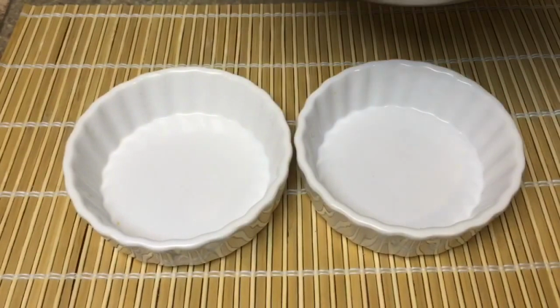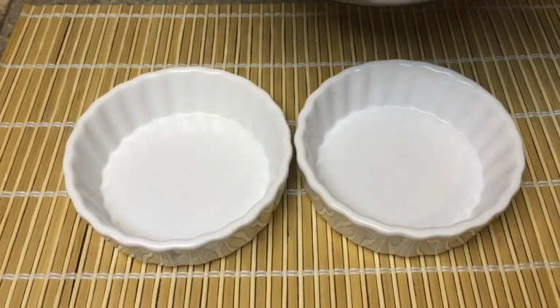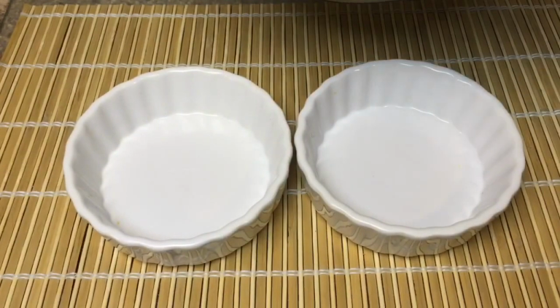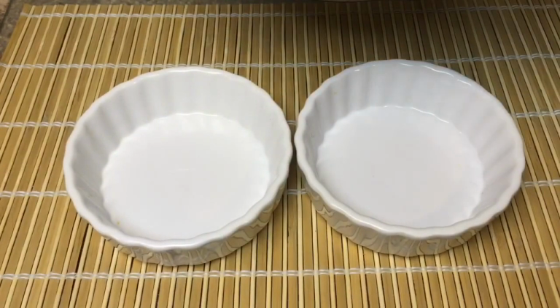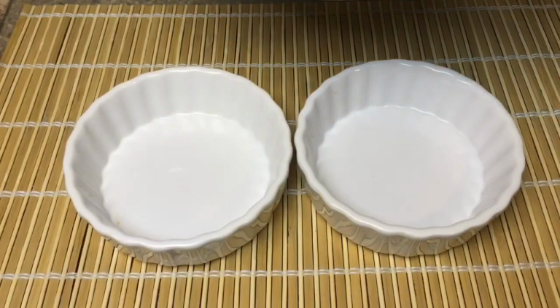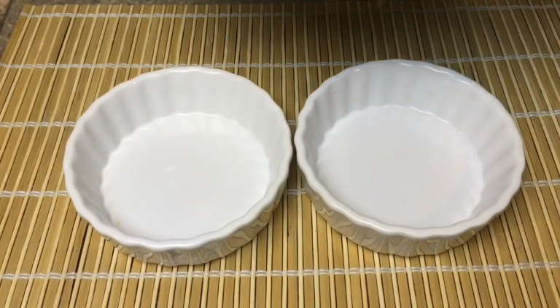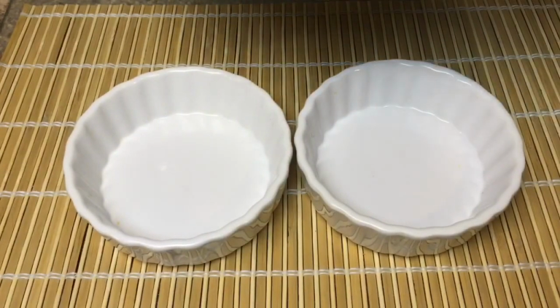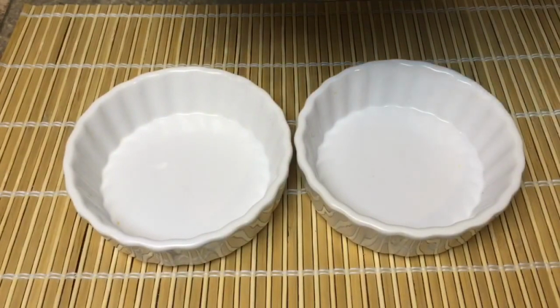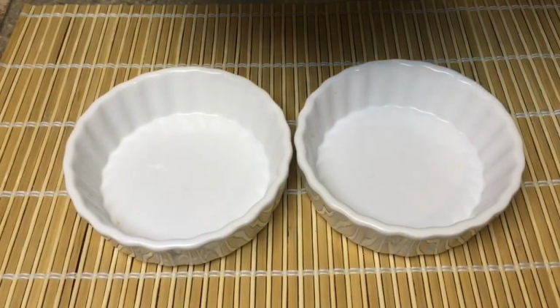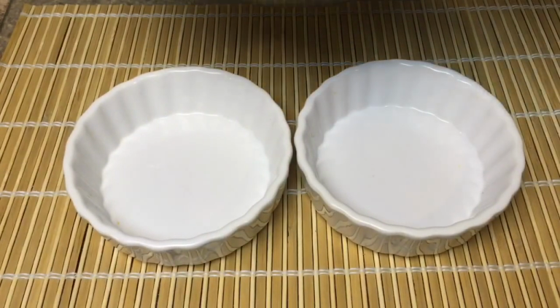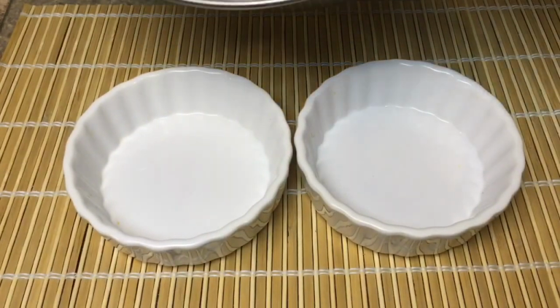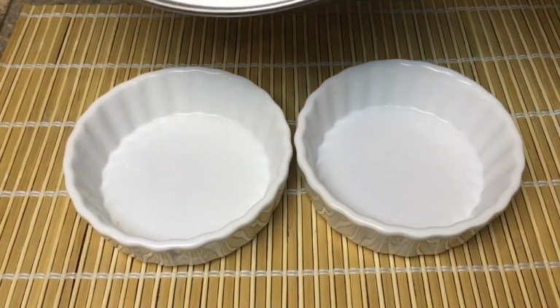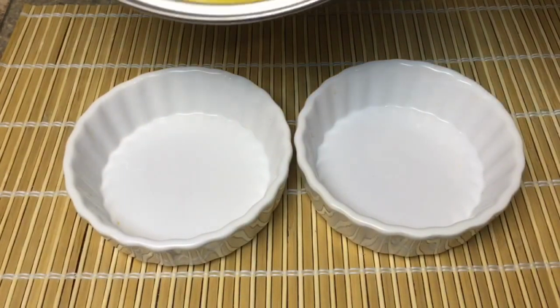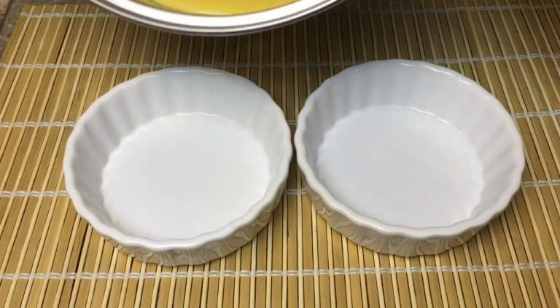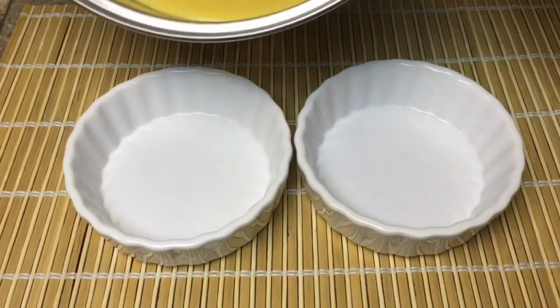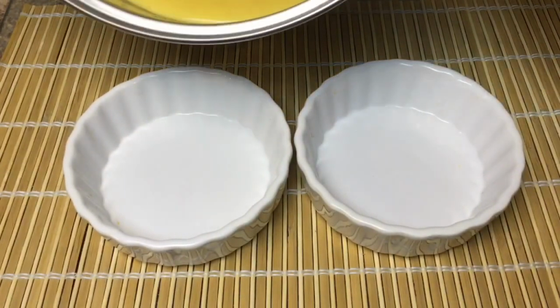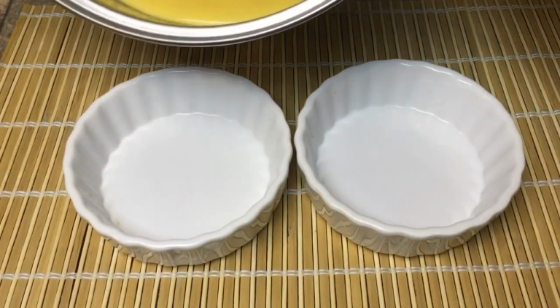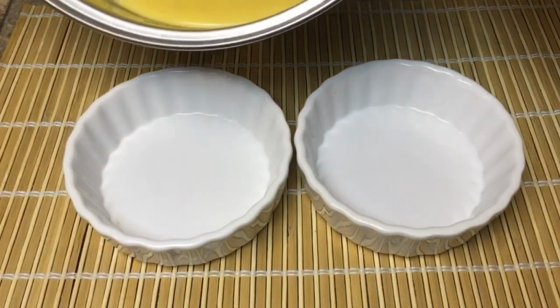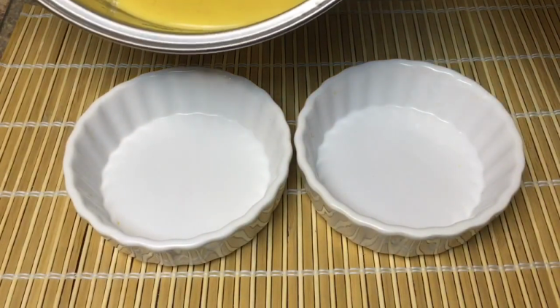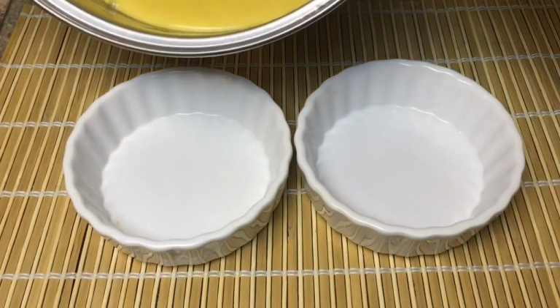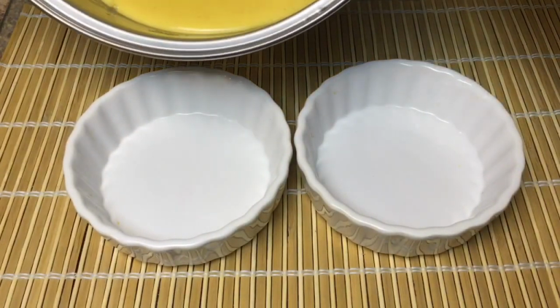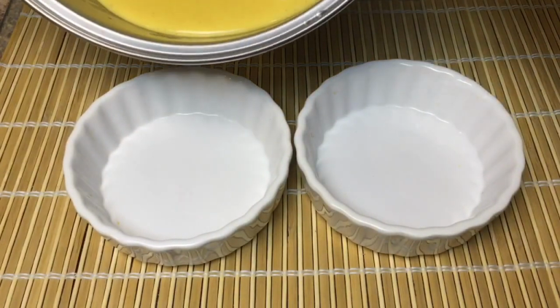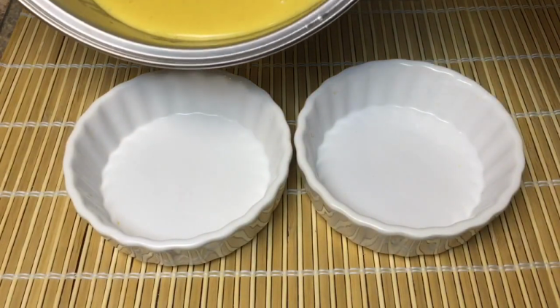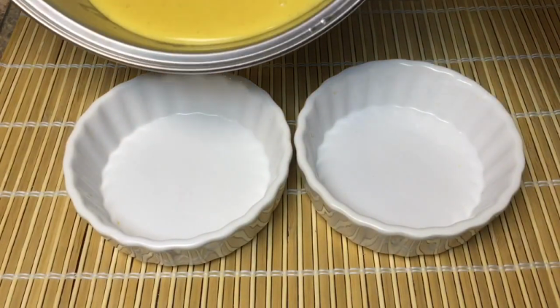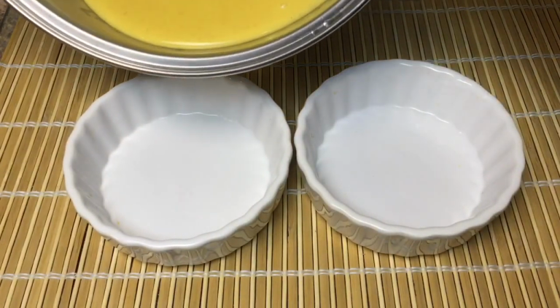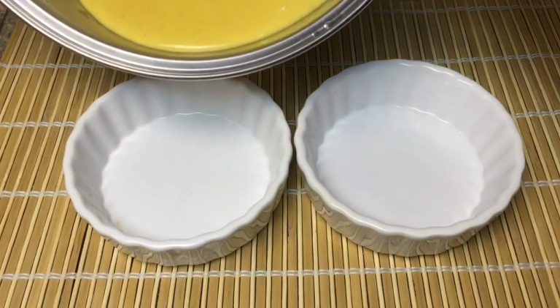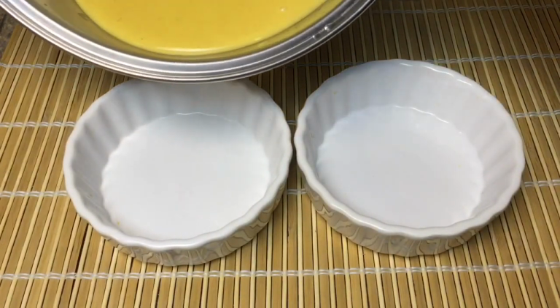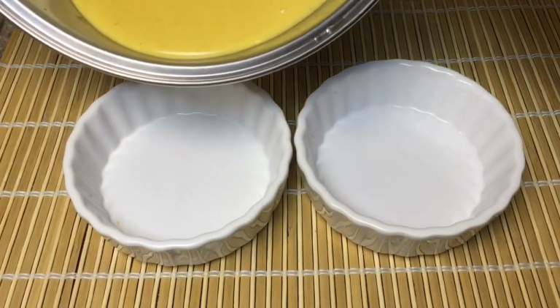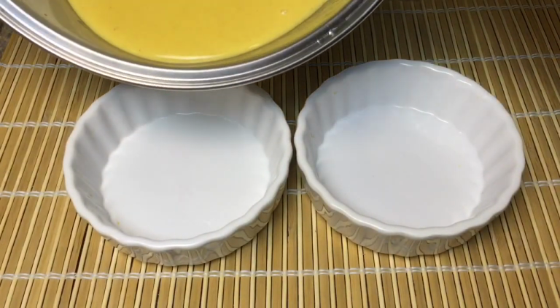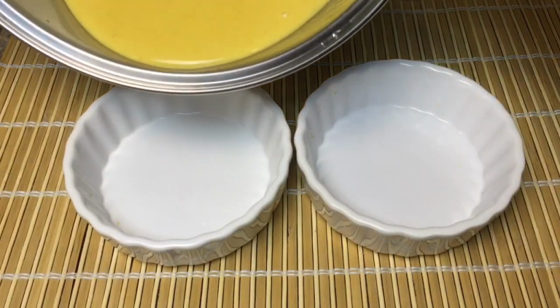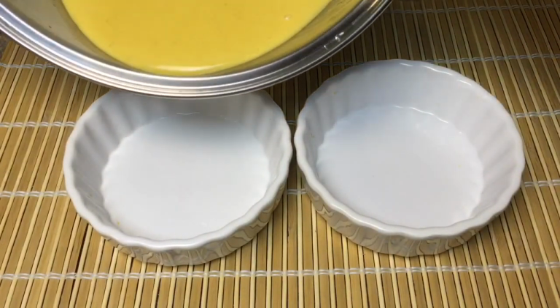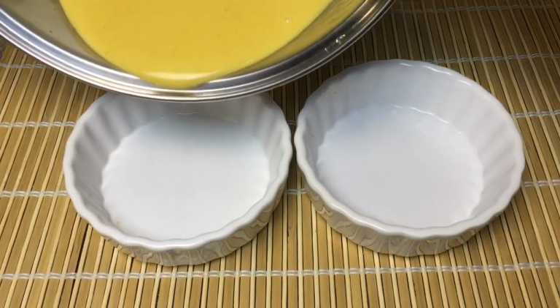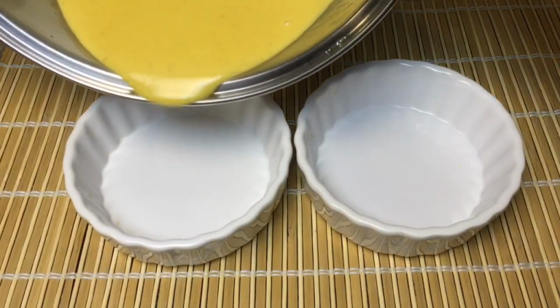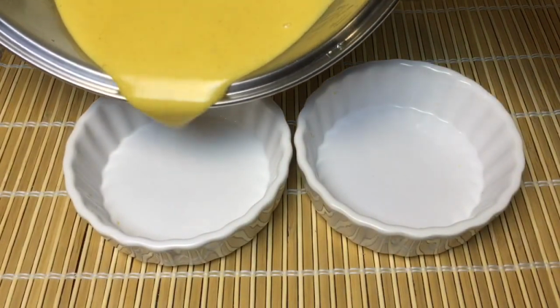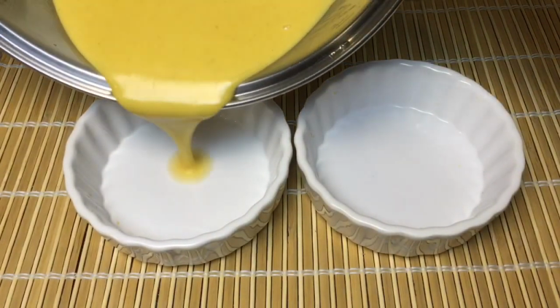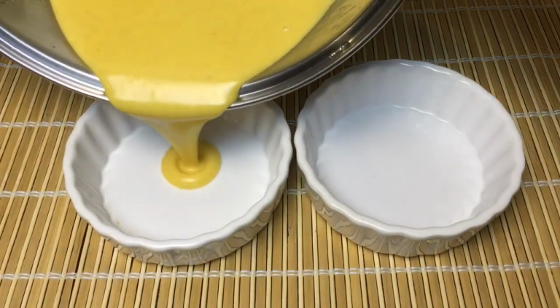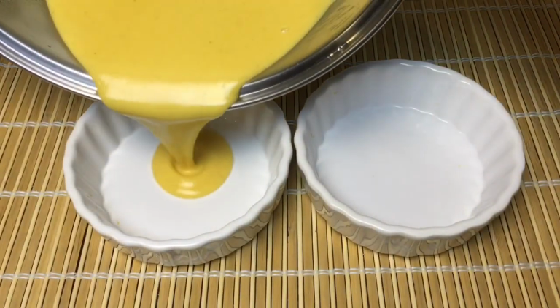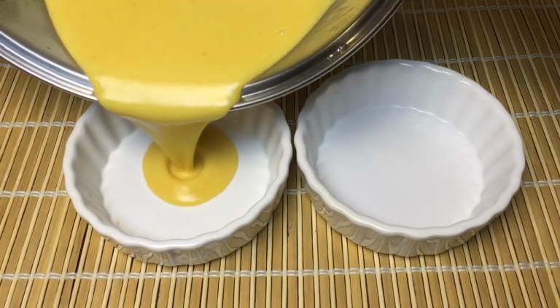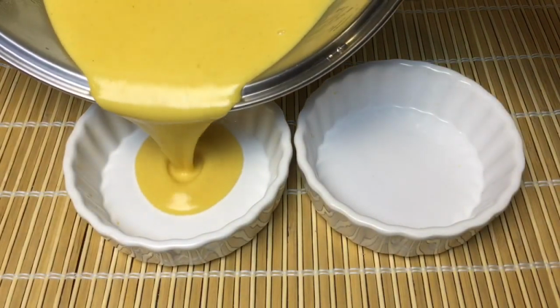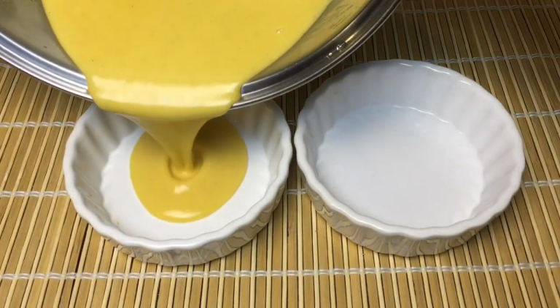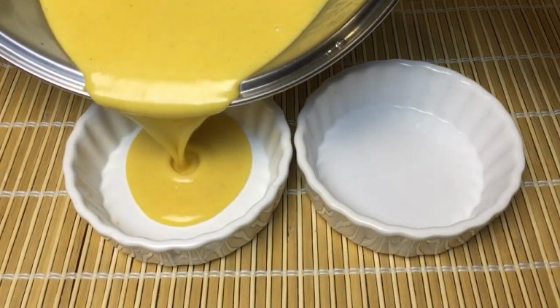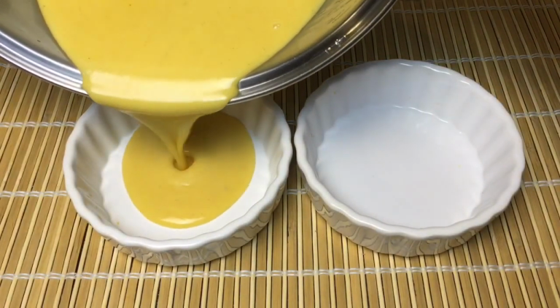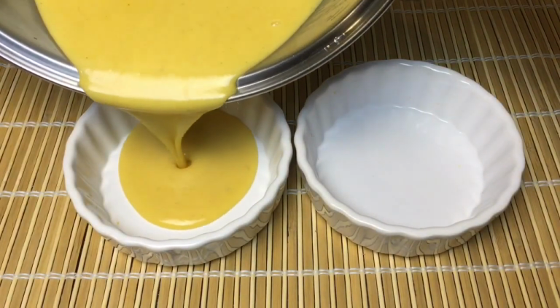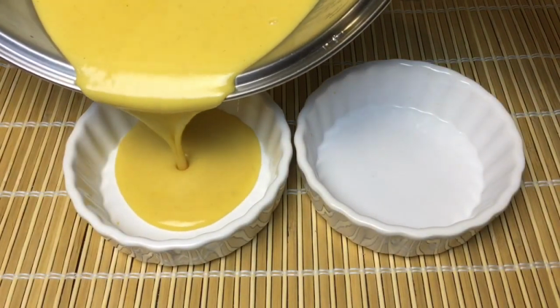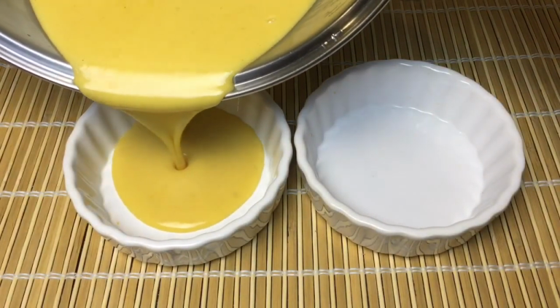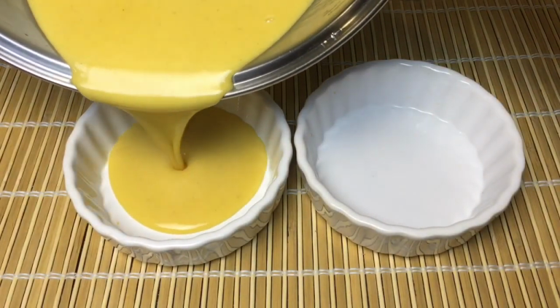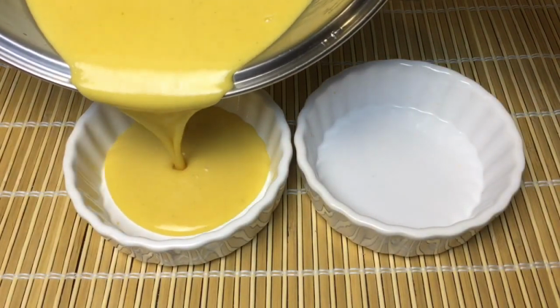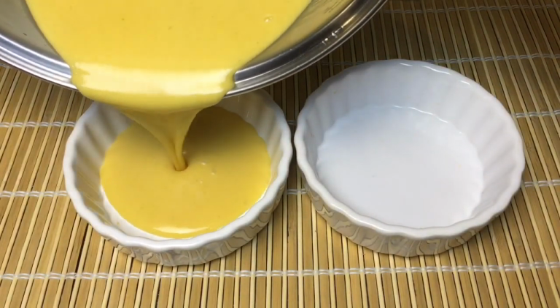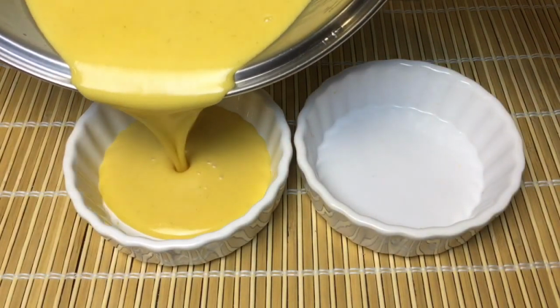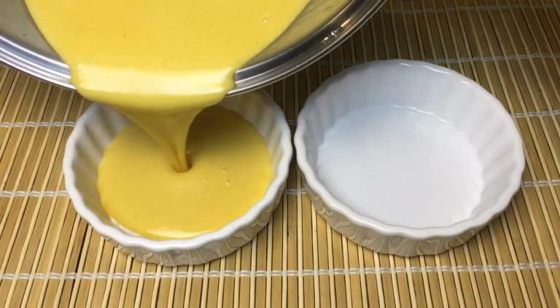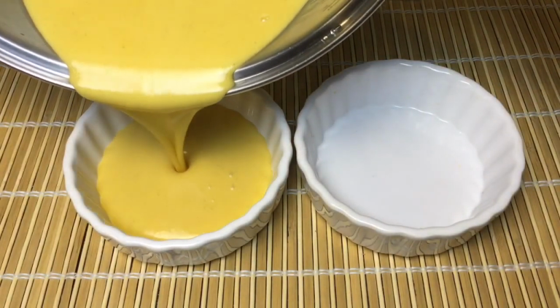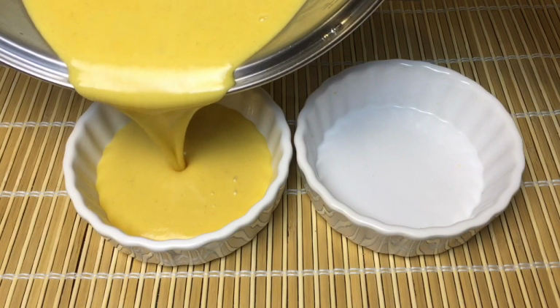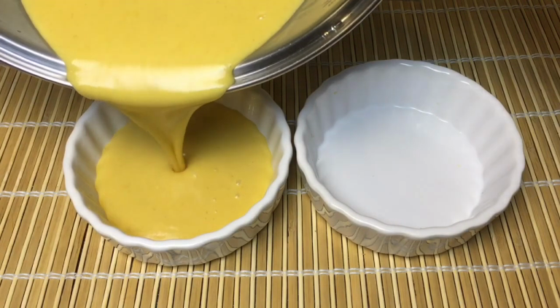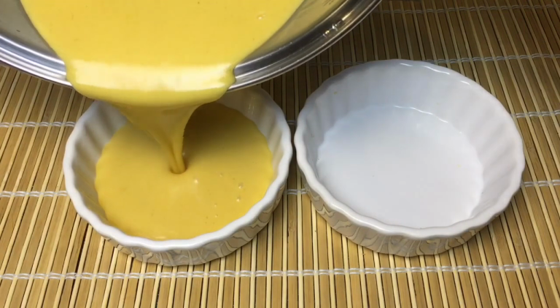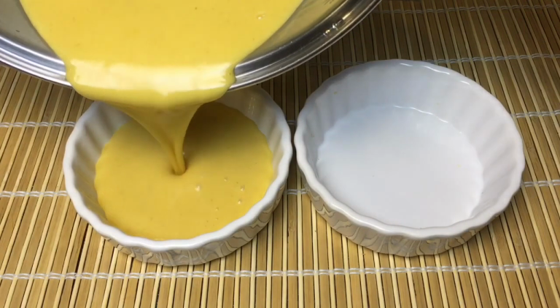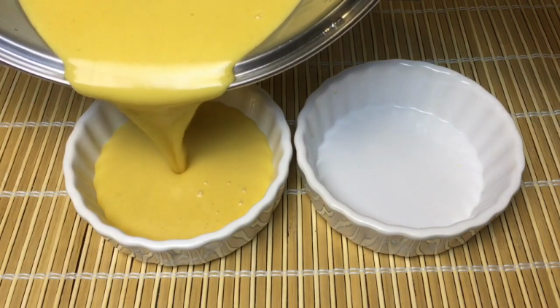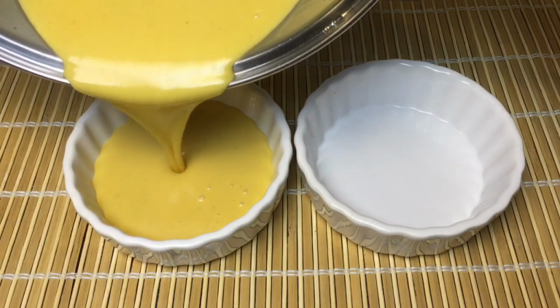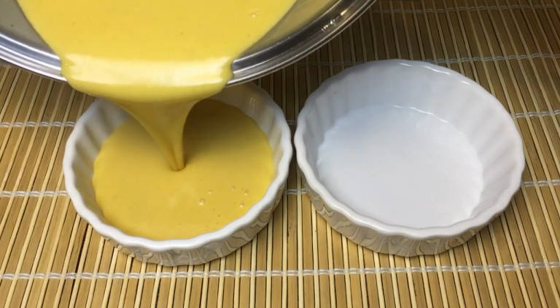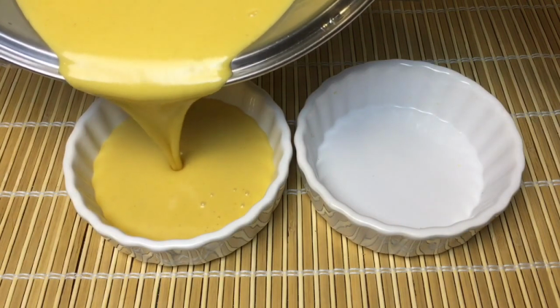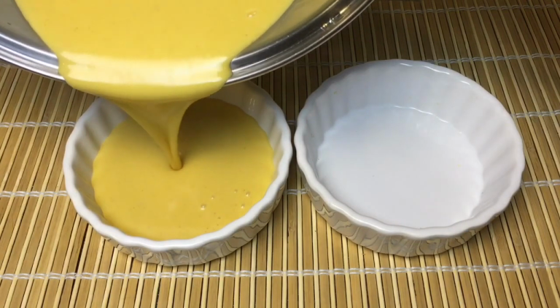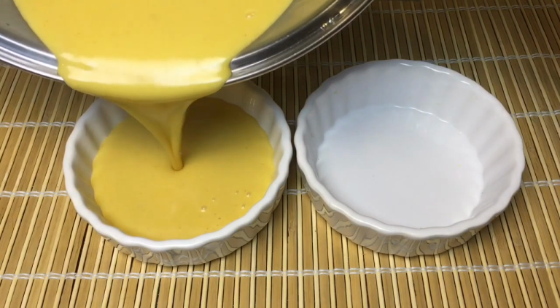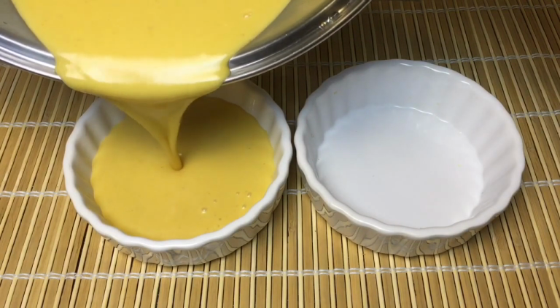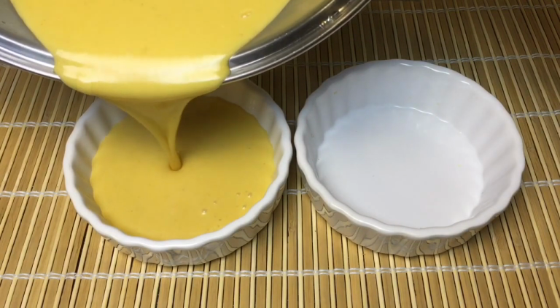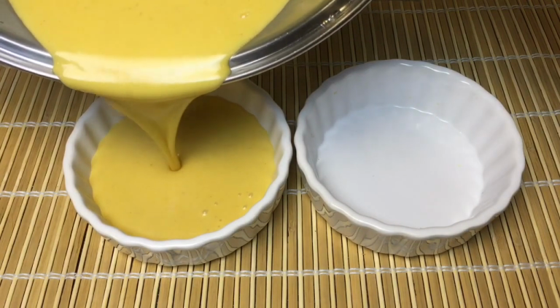The yield on this recipe is basically two cups. So if you're serving more people, just duplicate the recipe as needed.